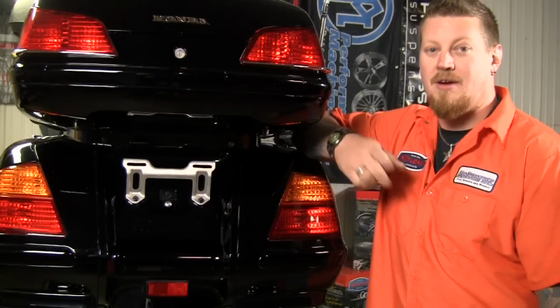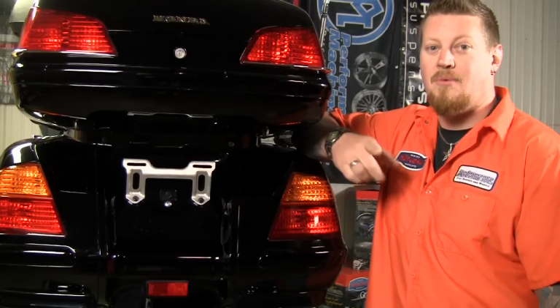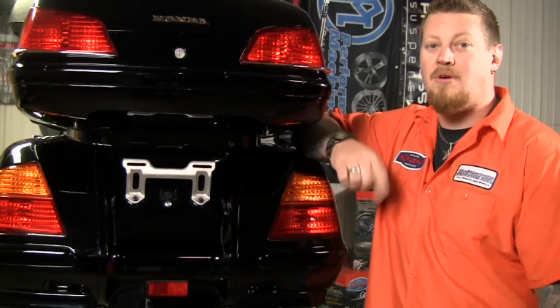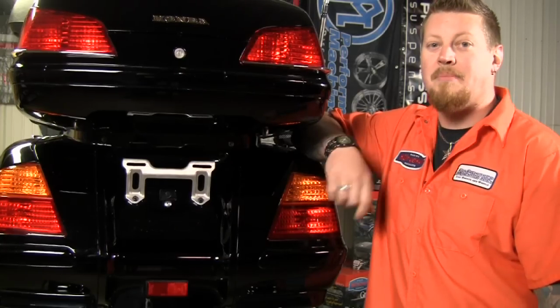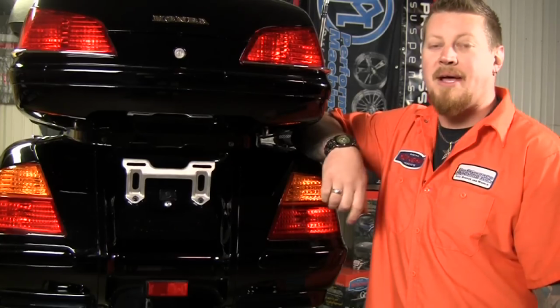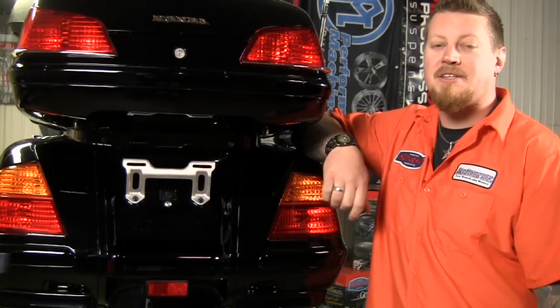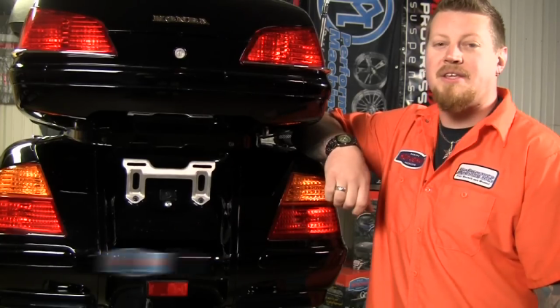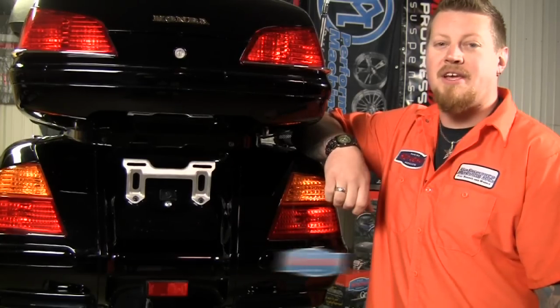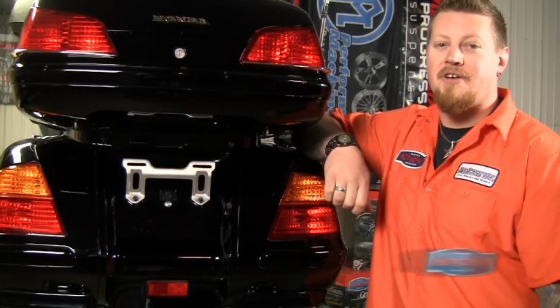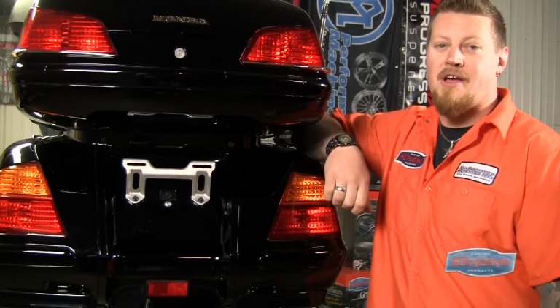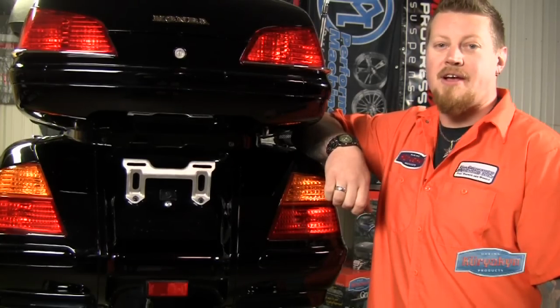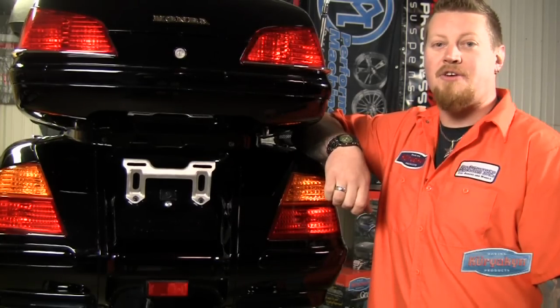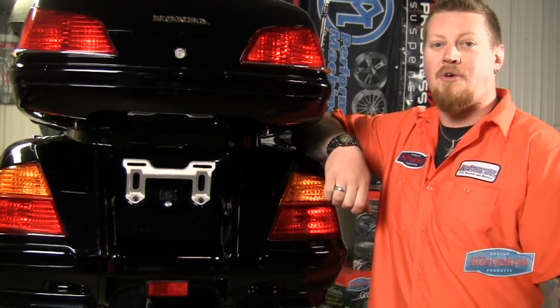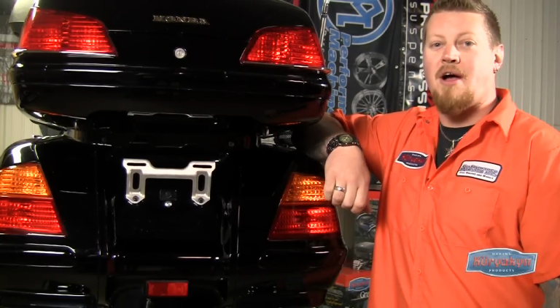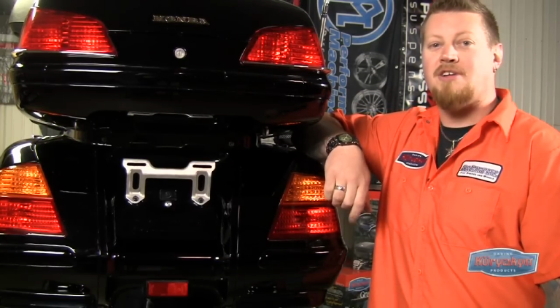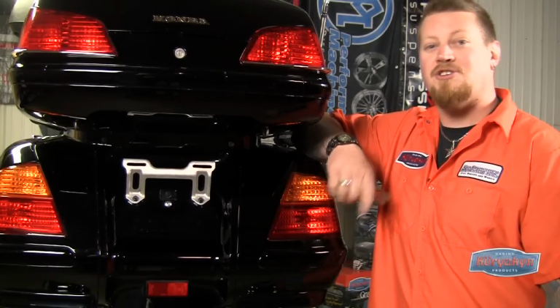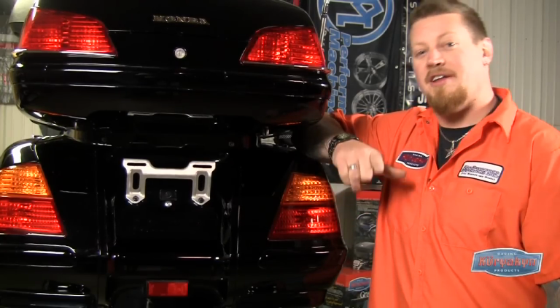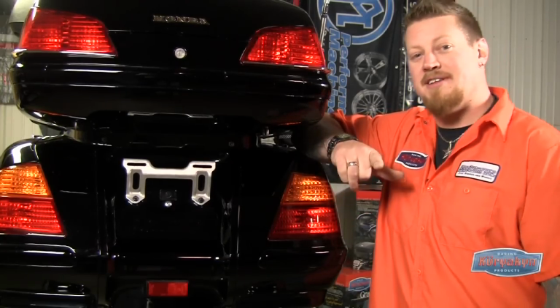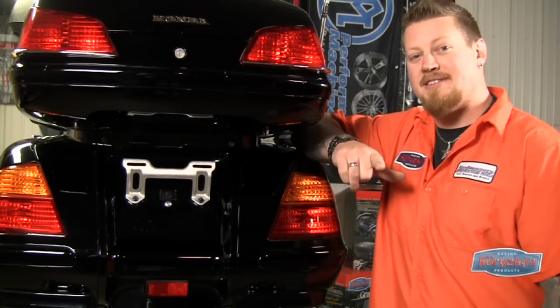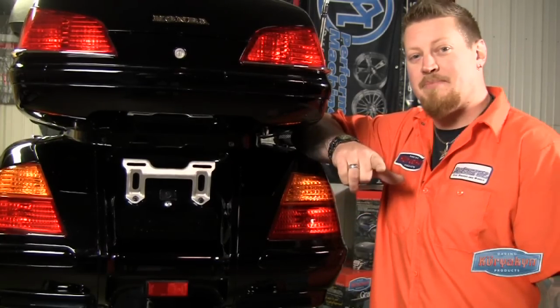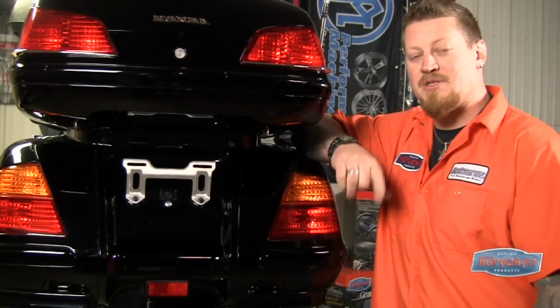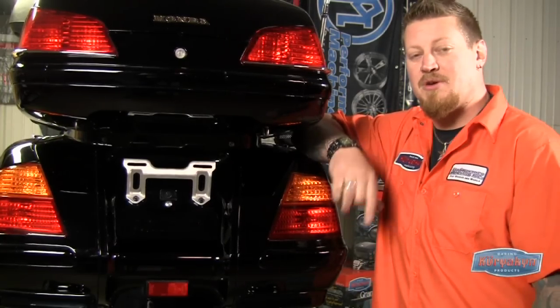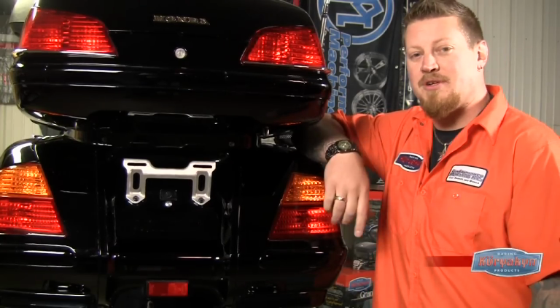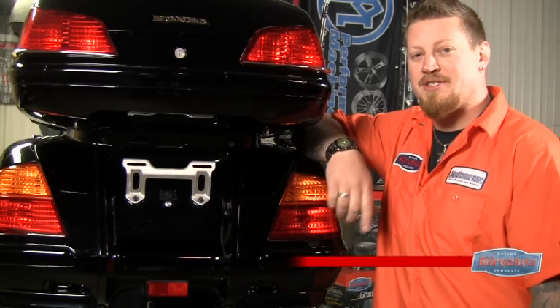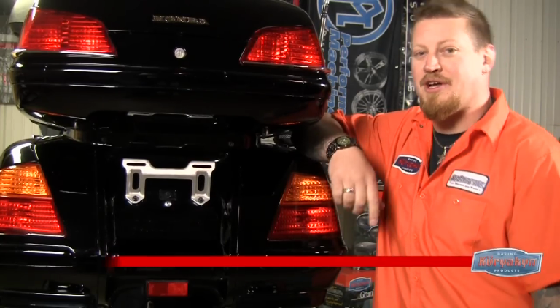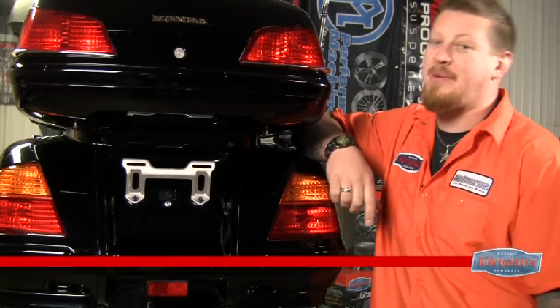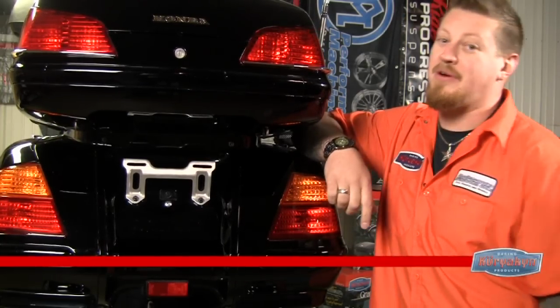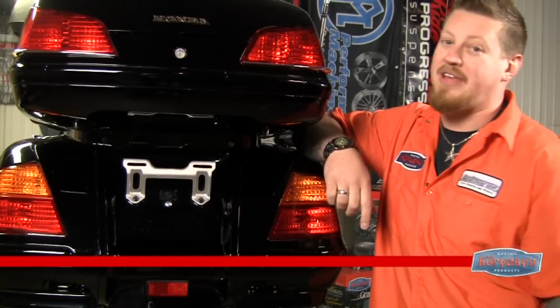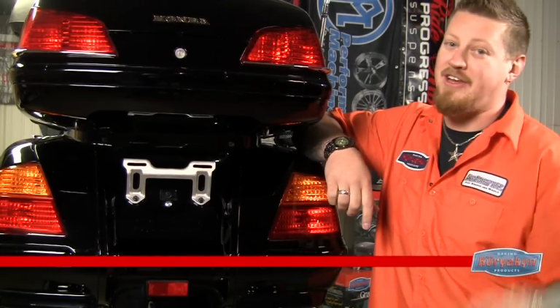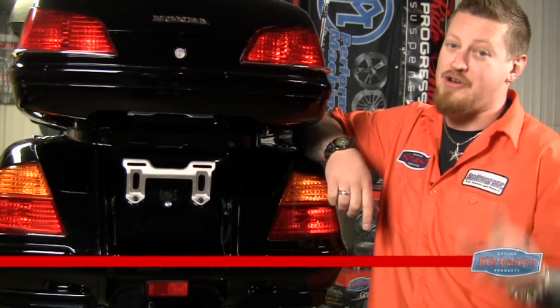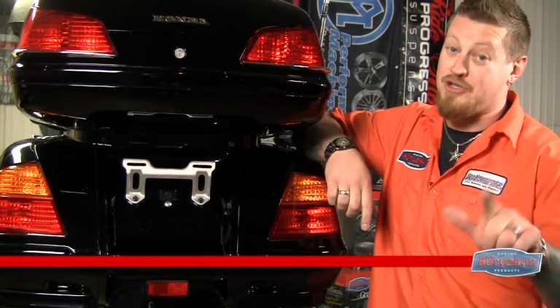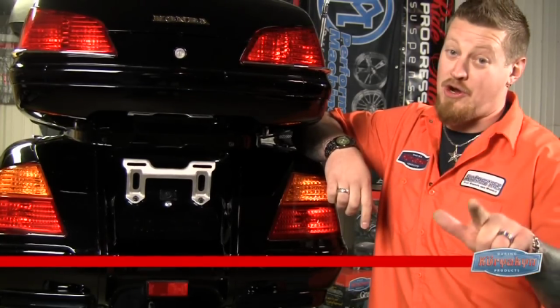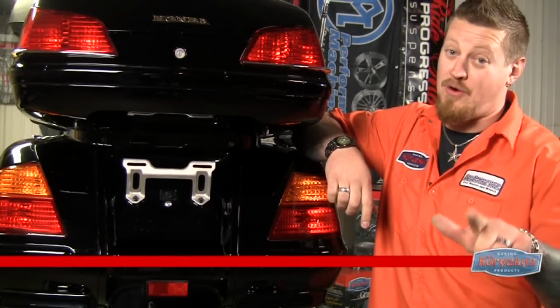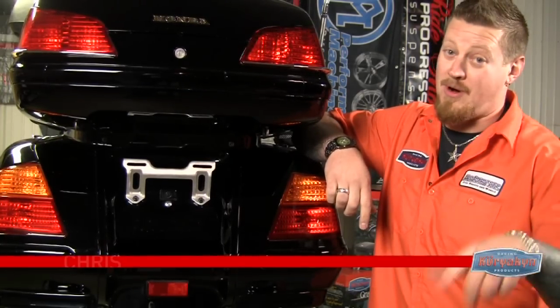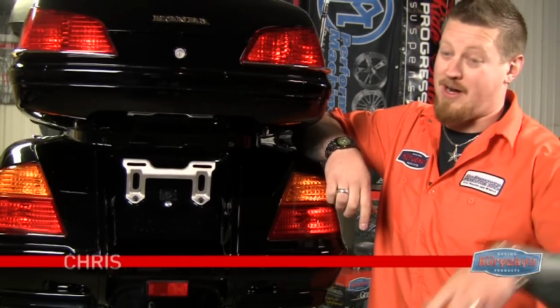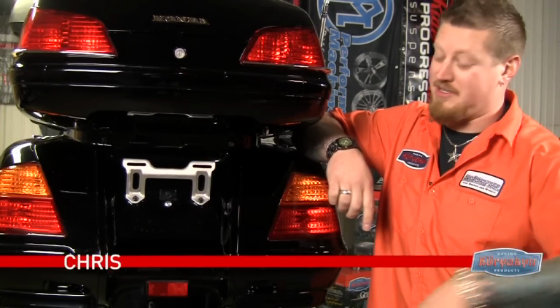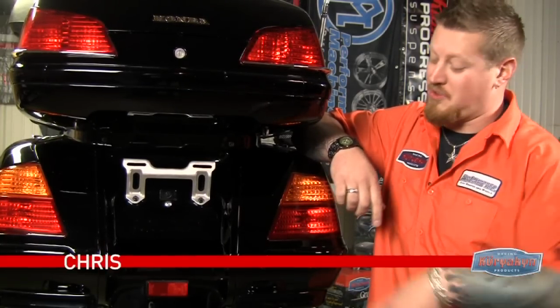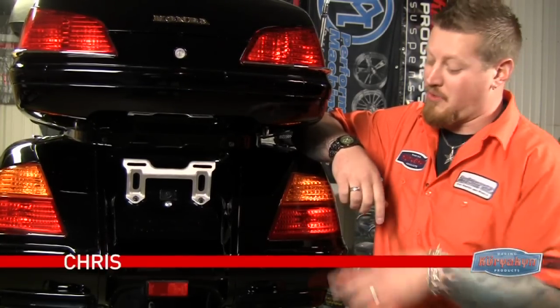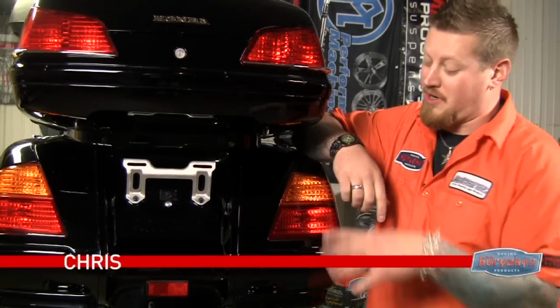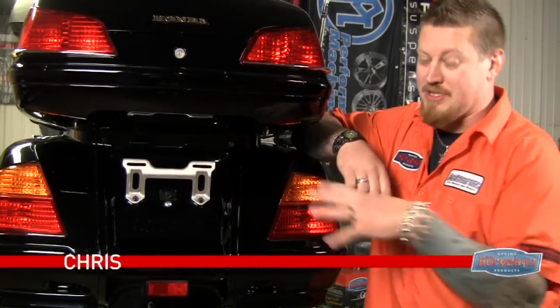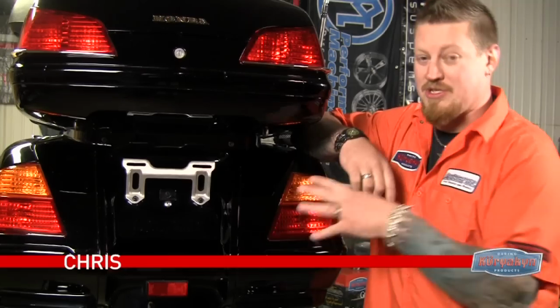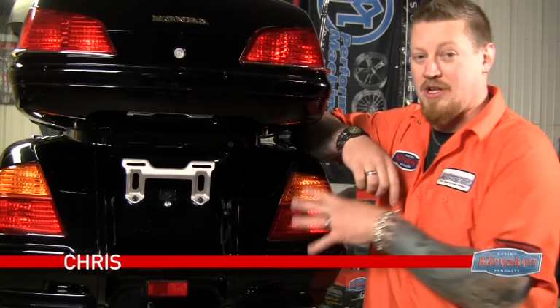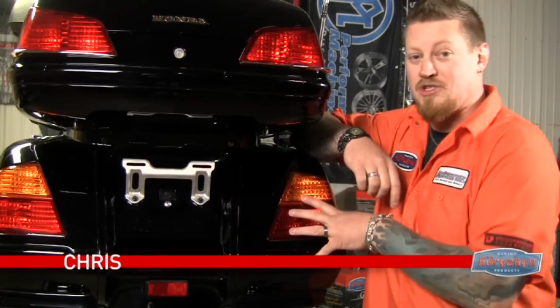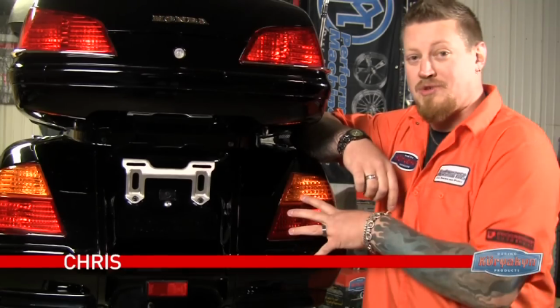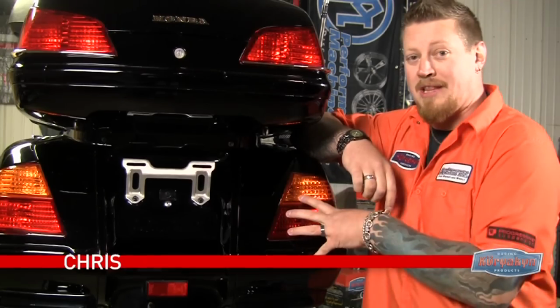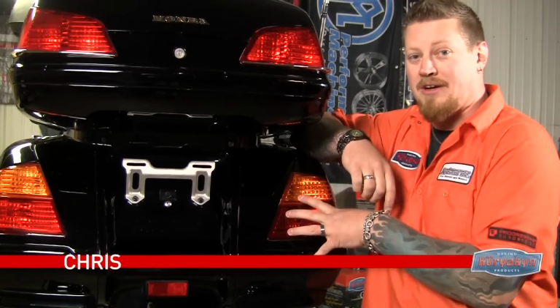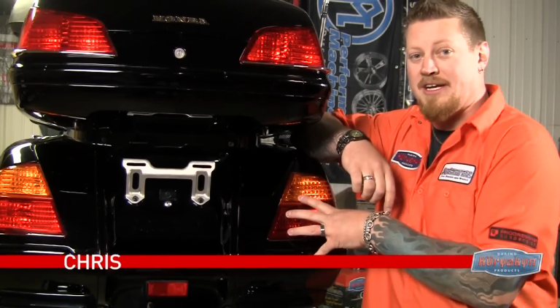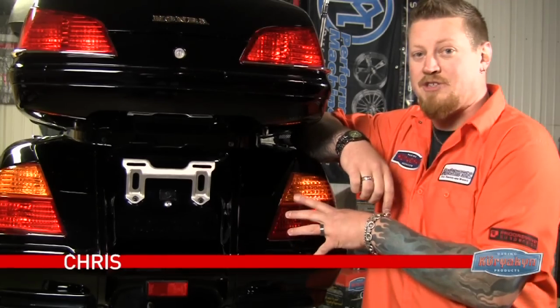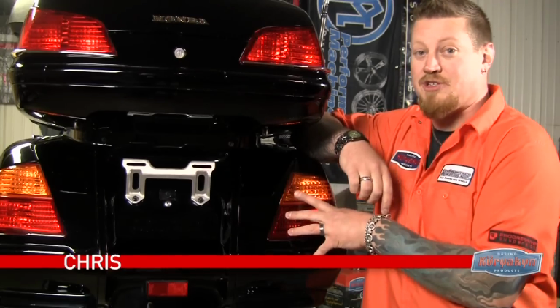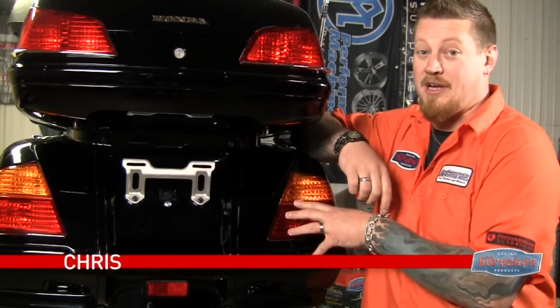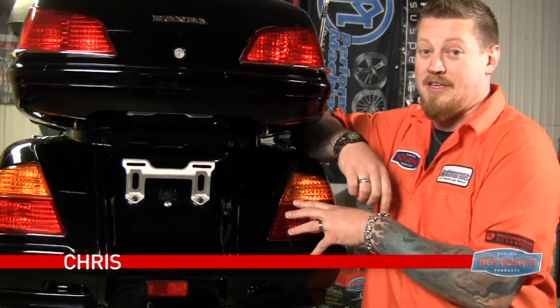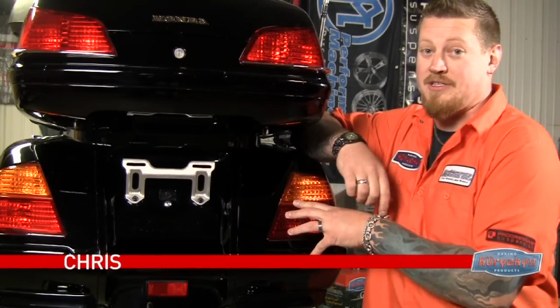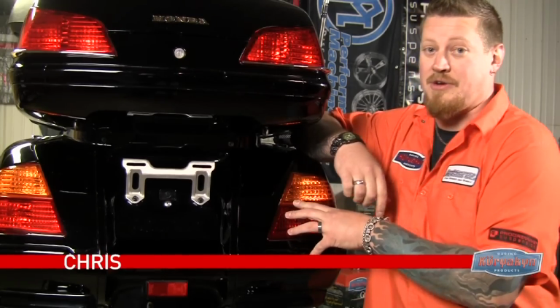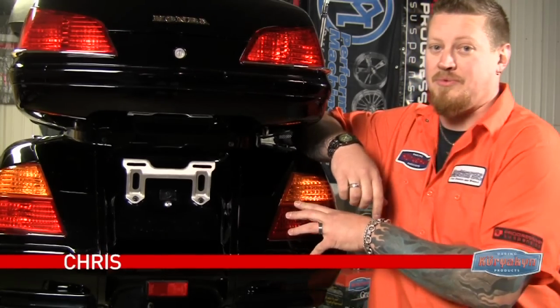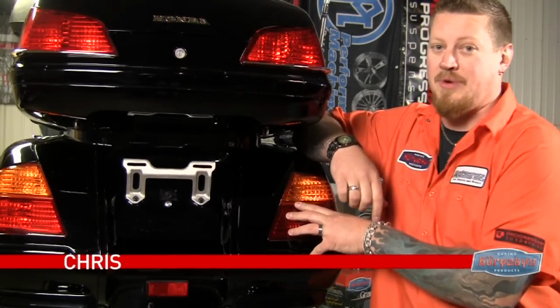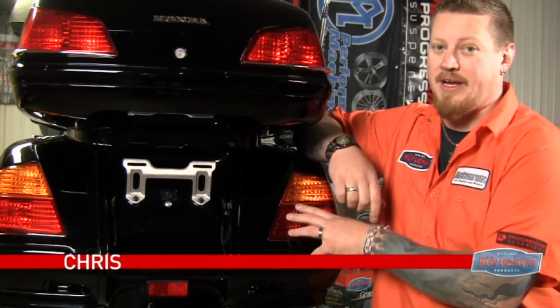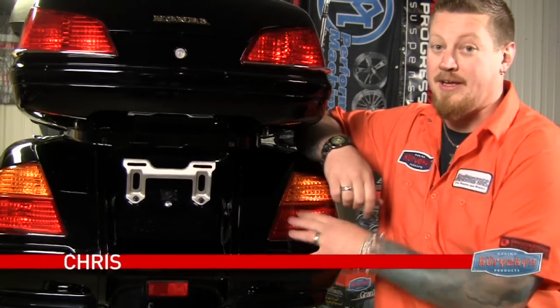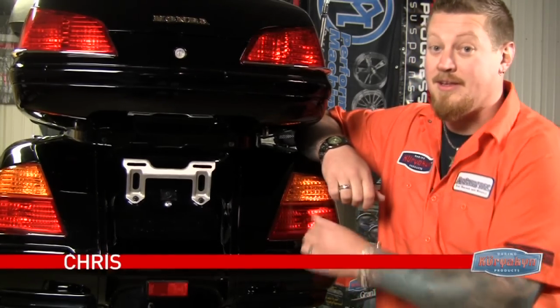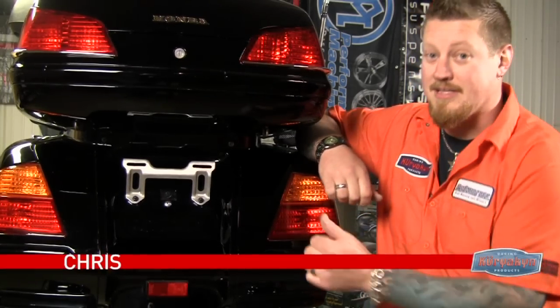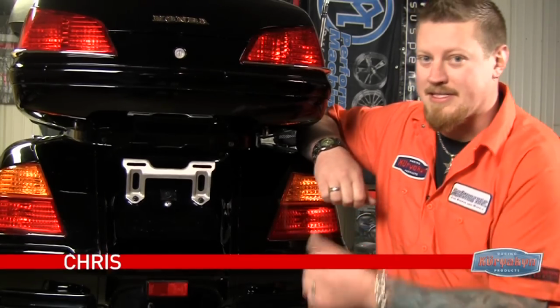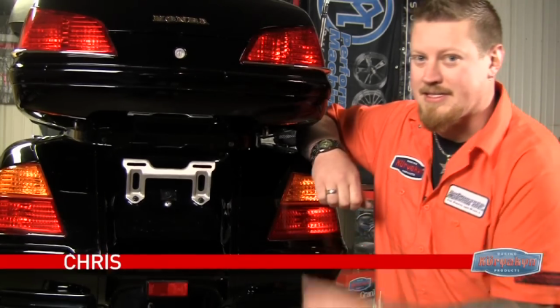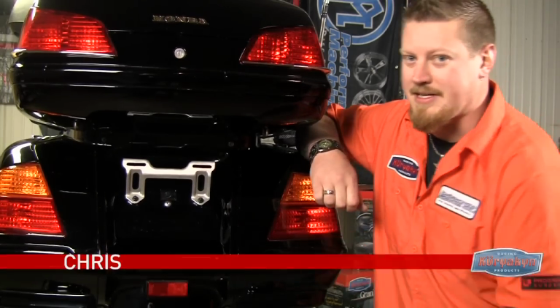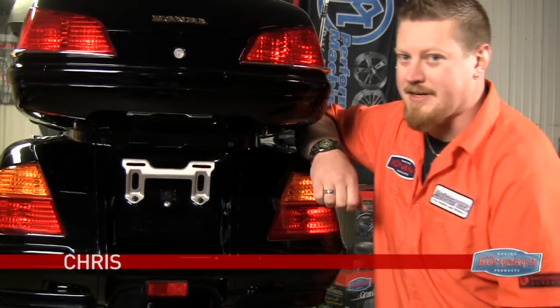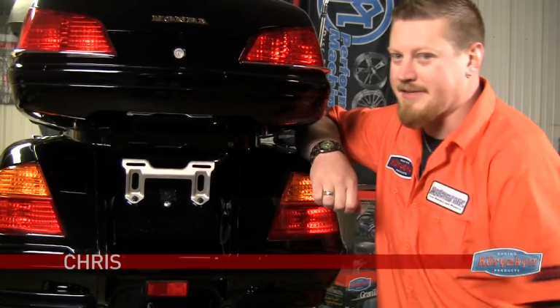Welcome back to the Kiryakon Garage. On this episode it's all about getting your tow on, so we're gonna install a trailer hitch on this Goldwing. Let's get started.